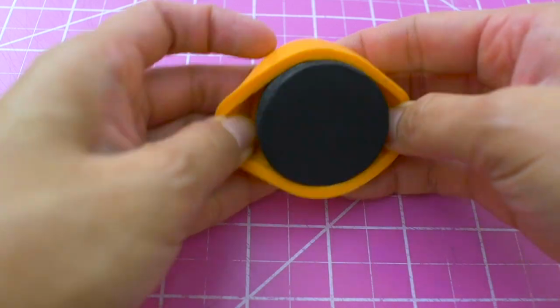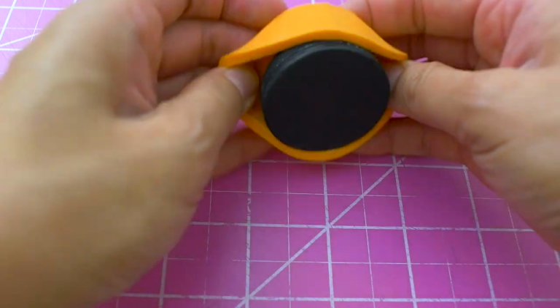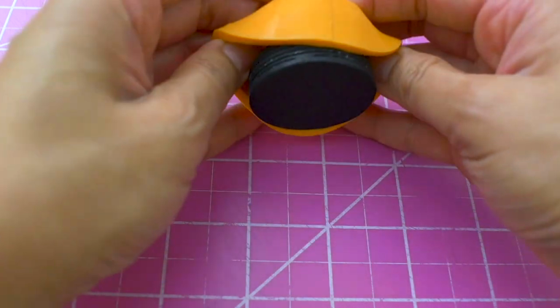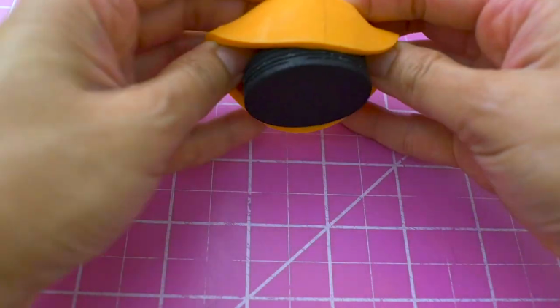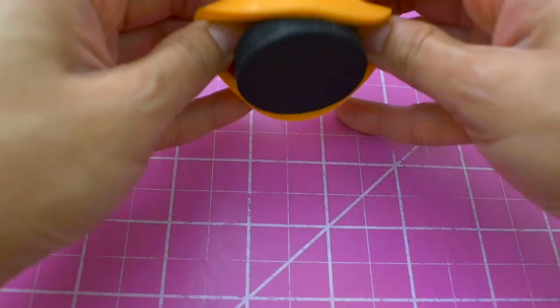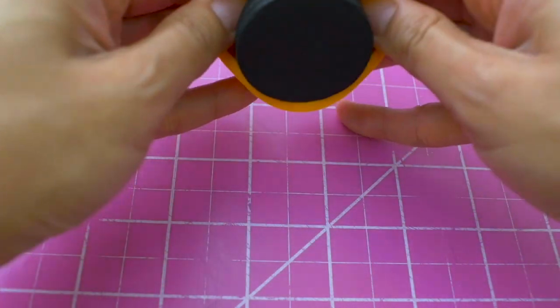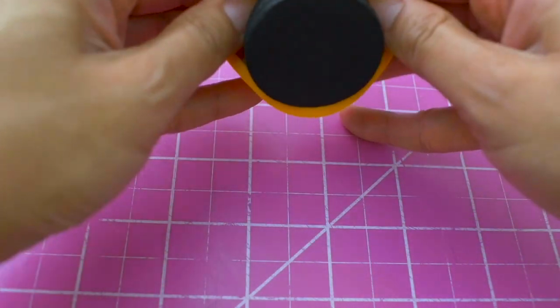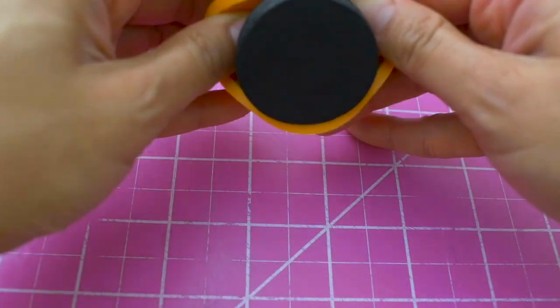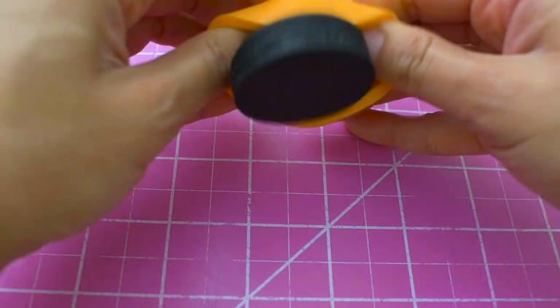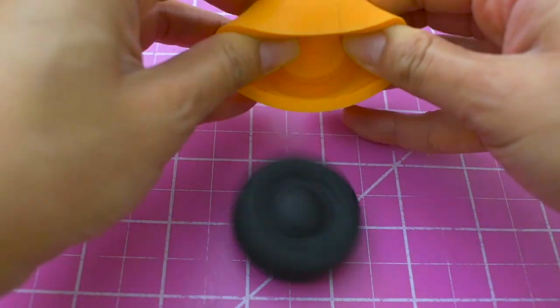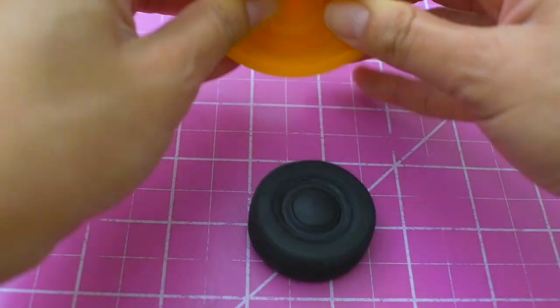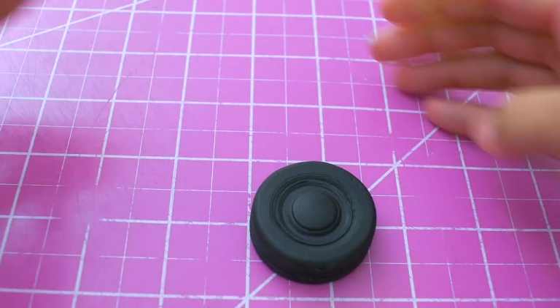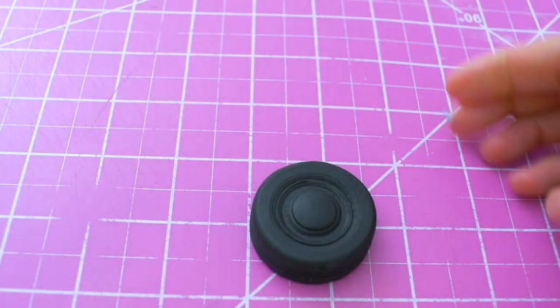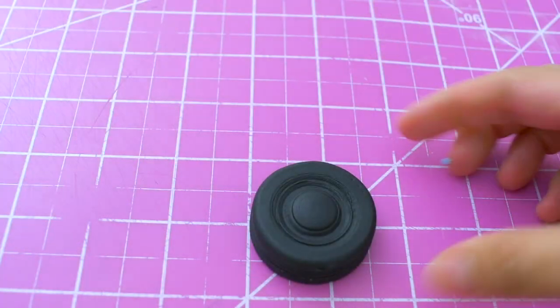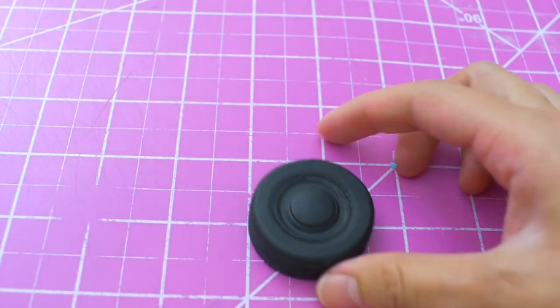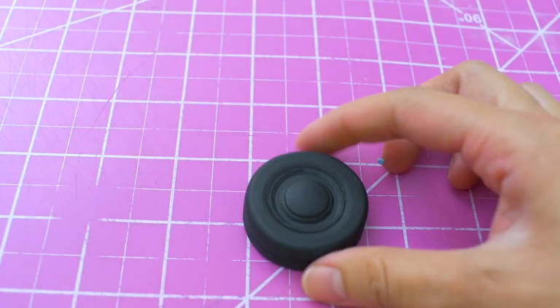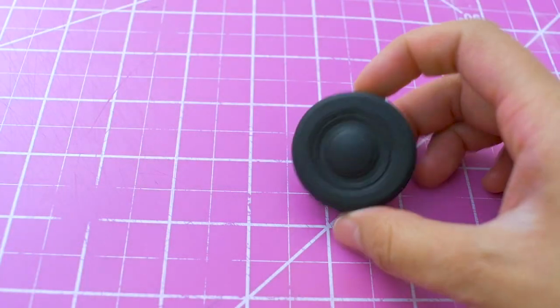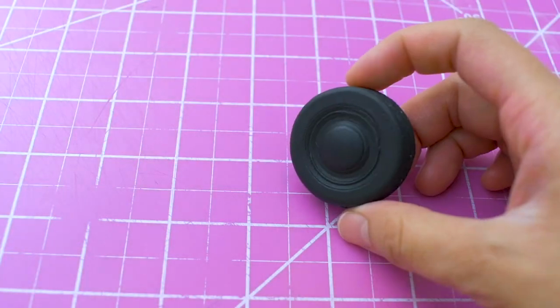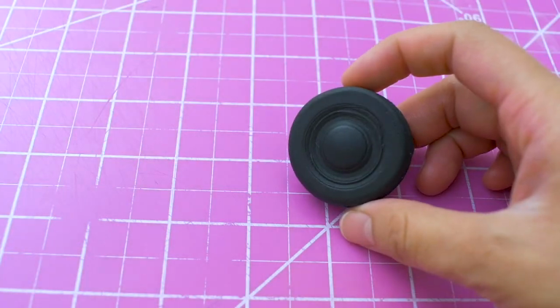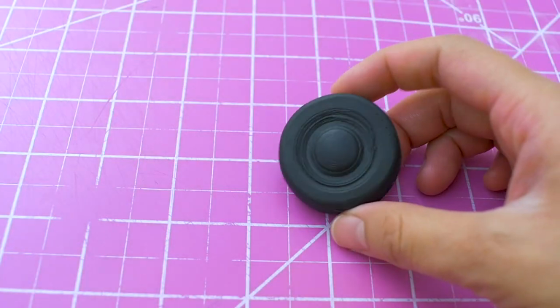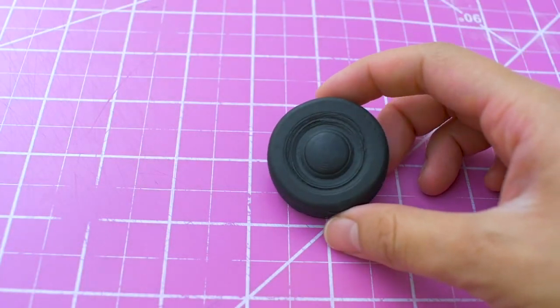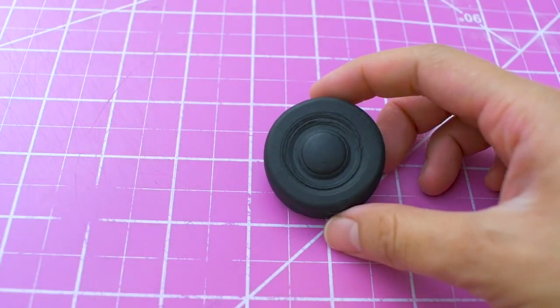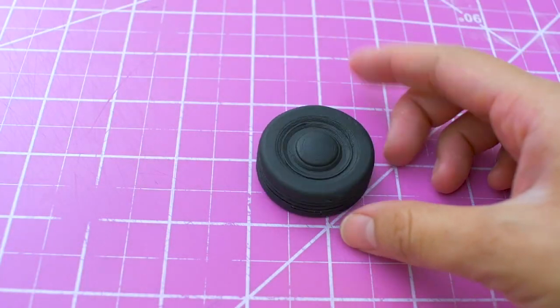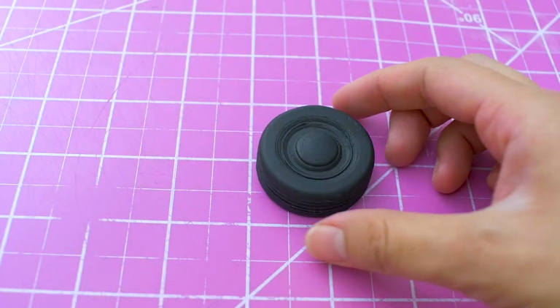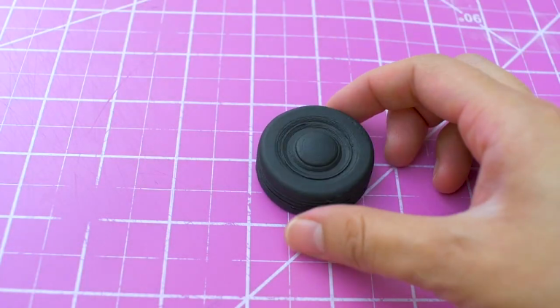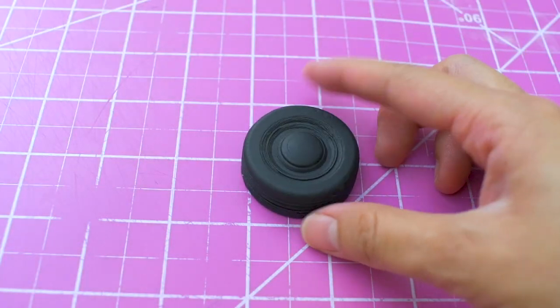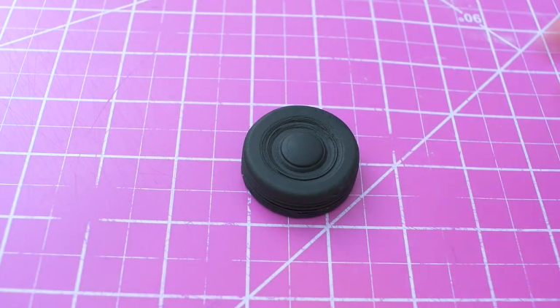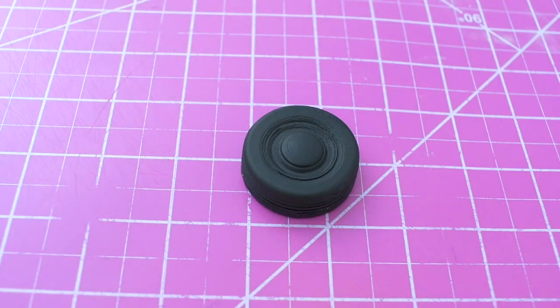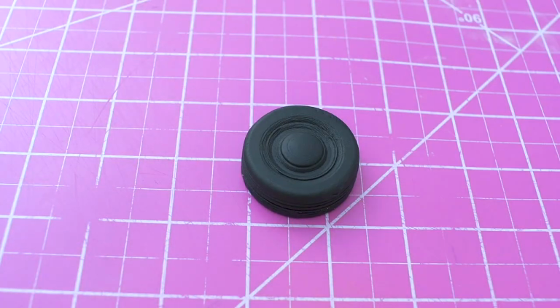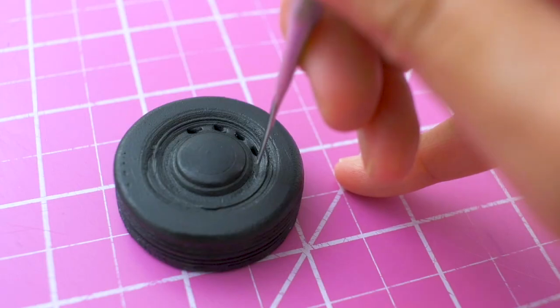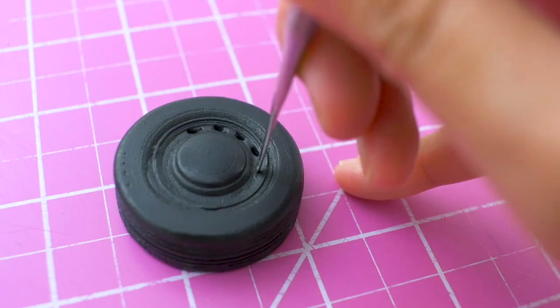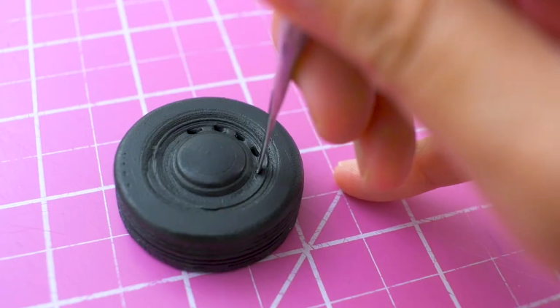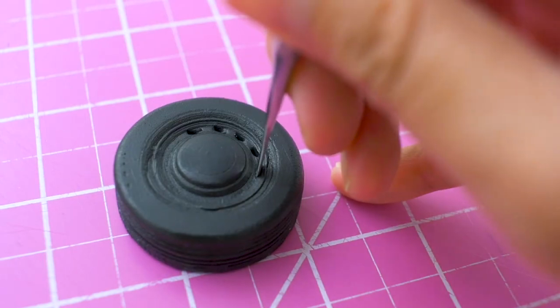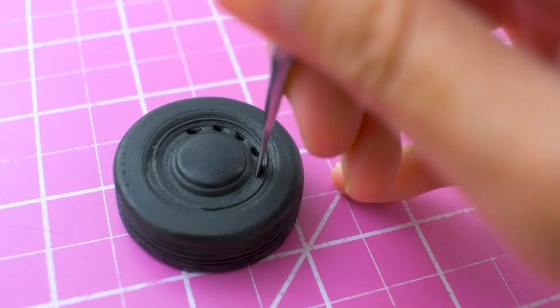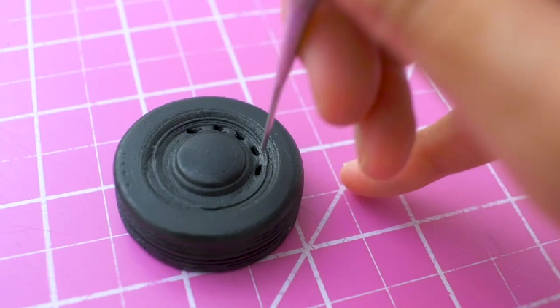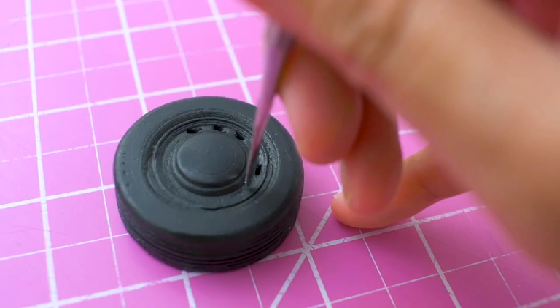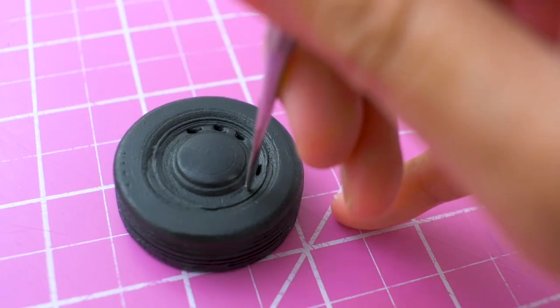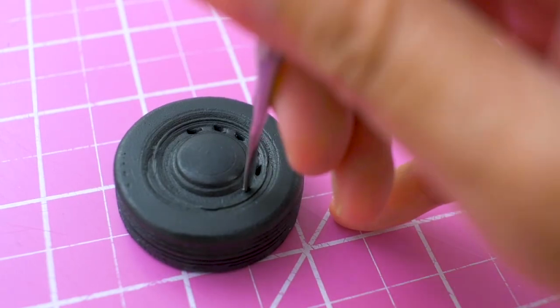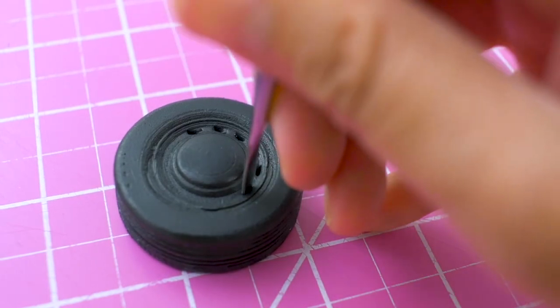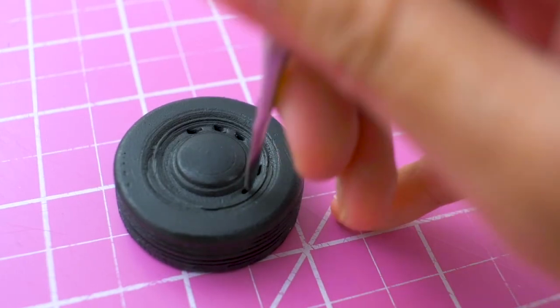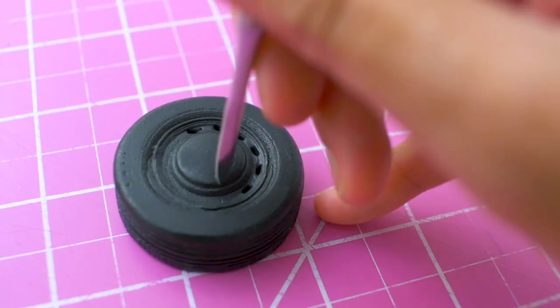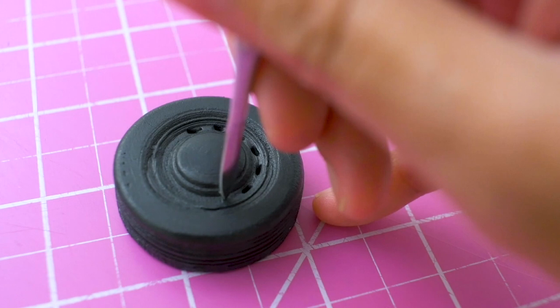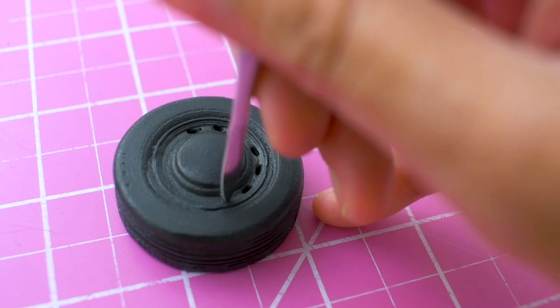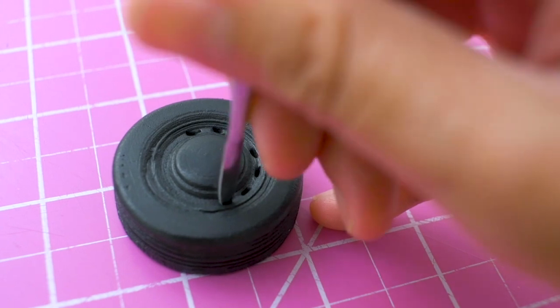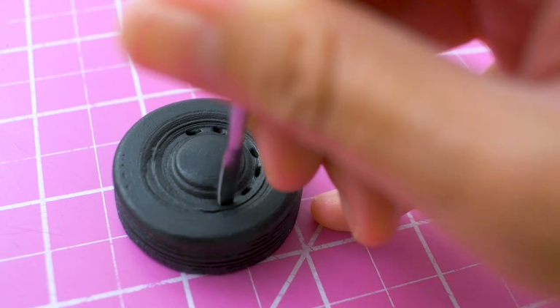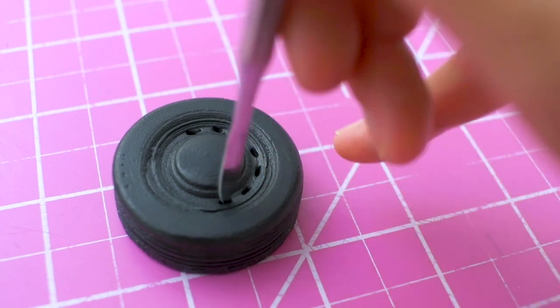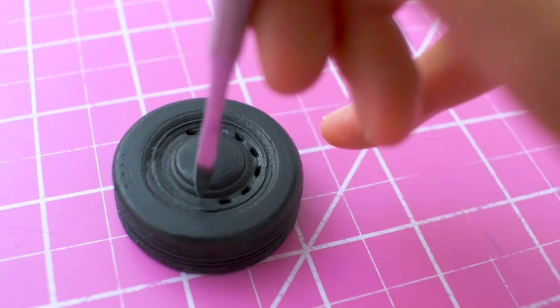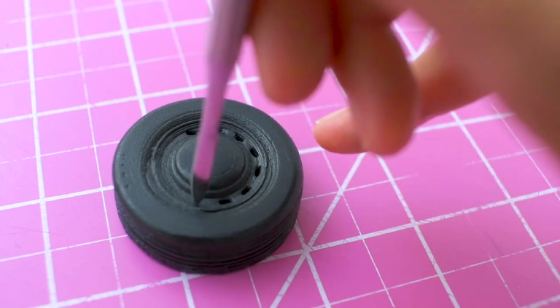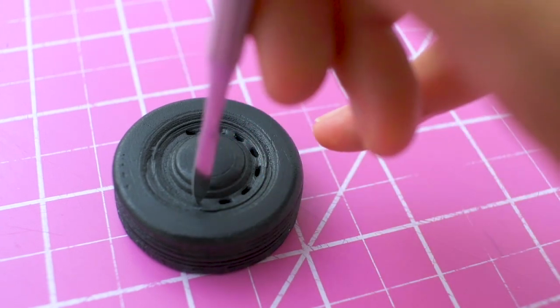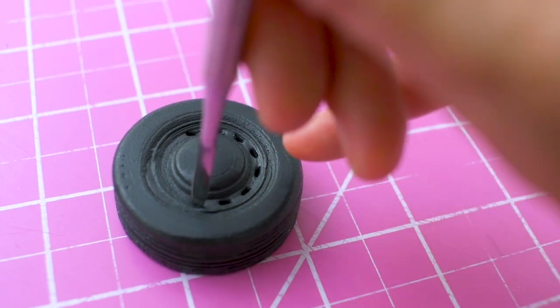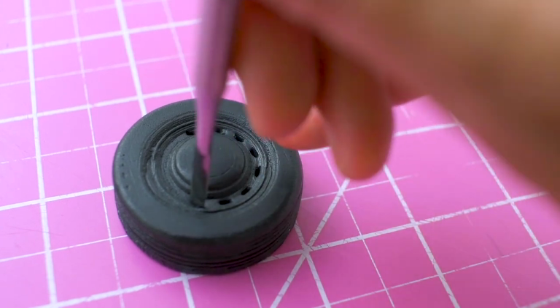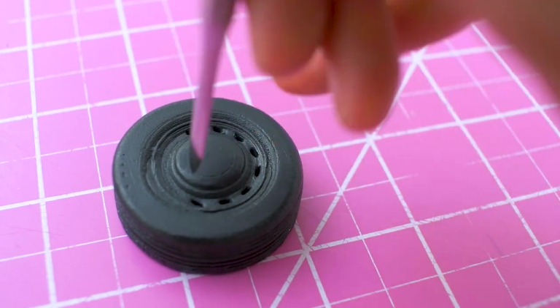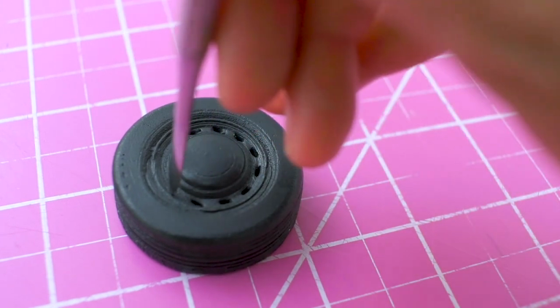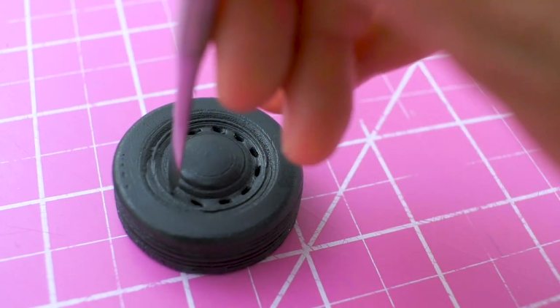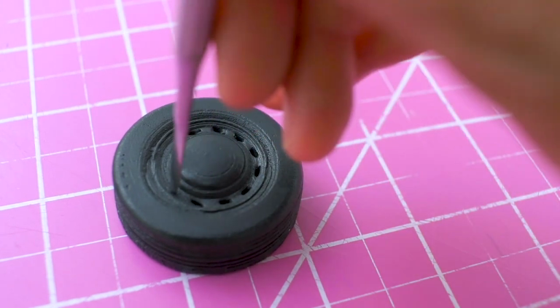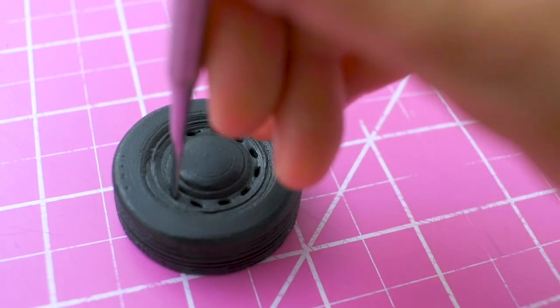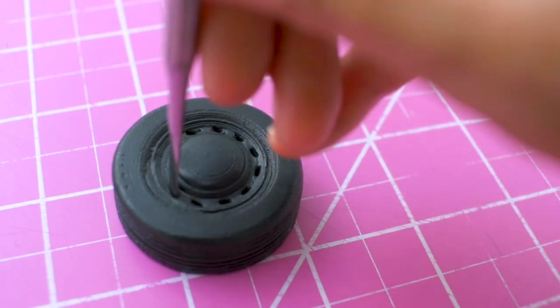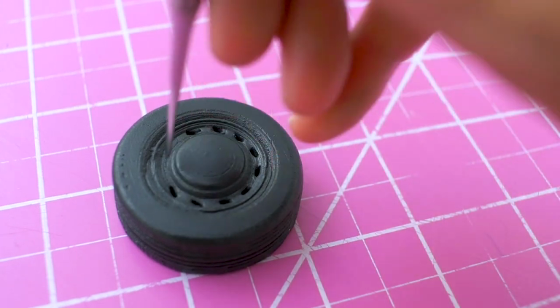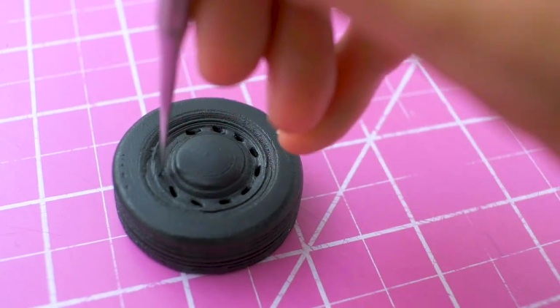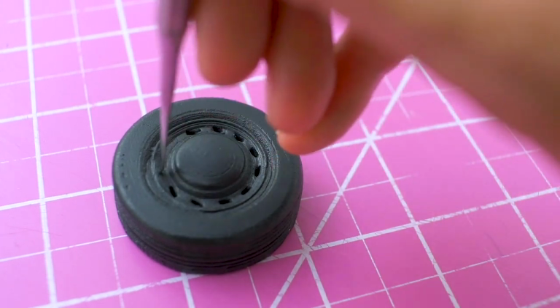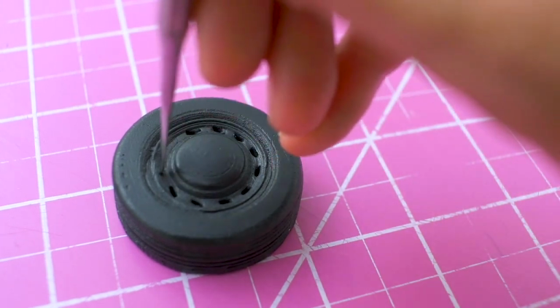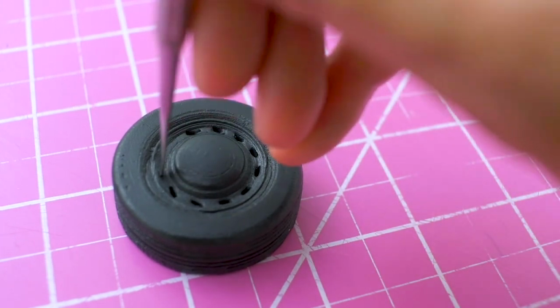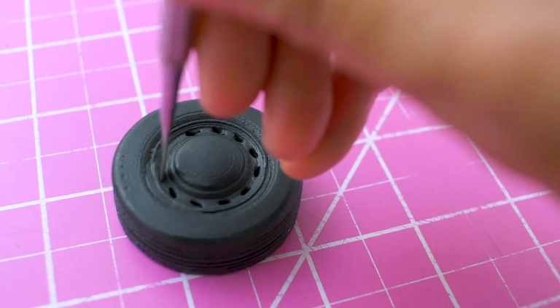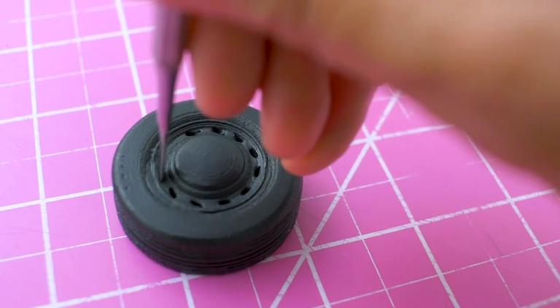It'll pop right out like this. Next, I'm adding grooves to the rim by poking the fondant with a sculpting tool.